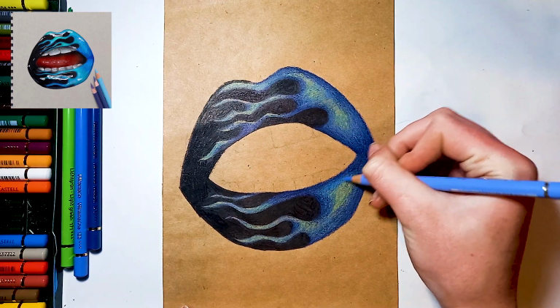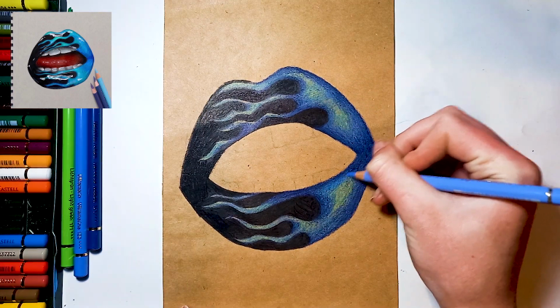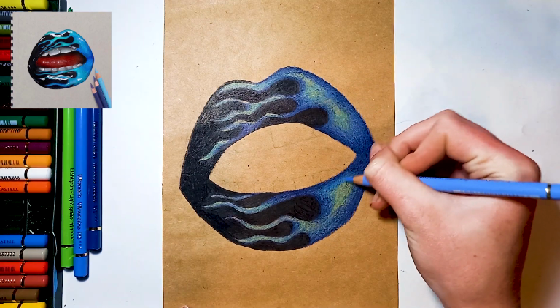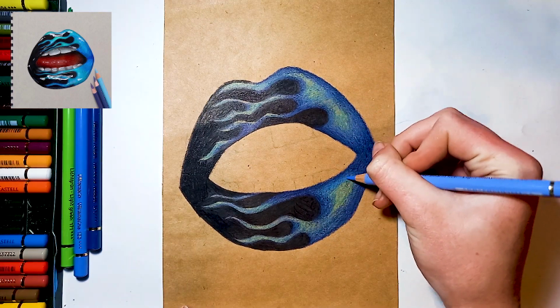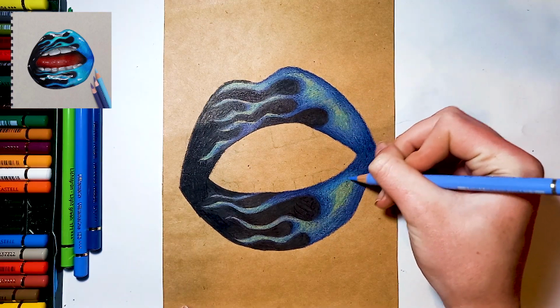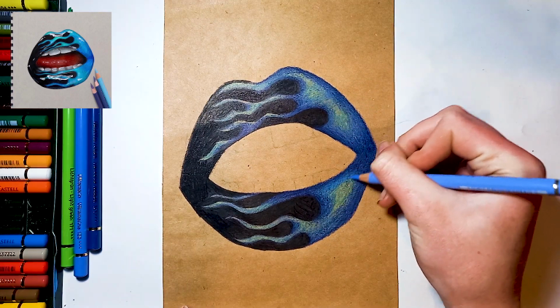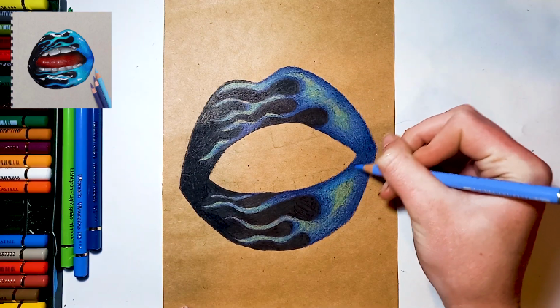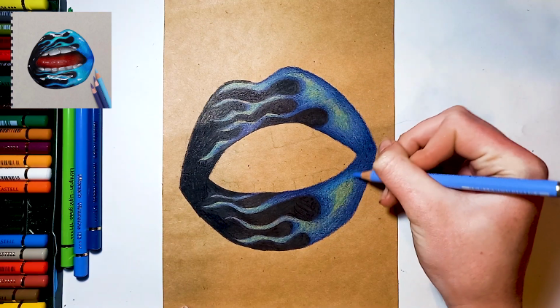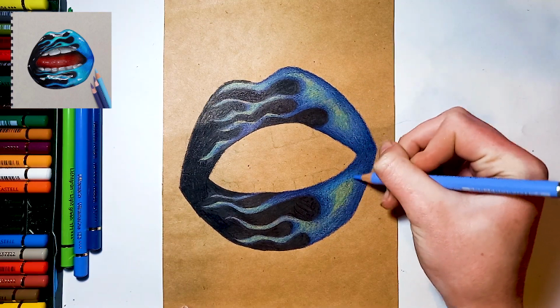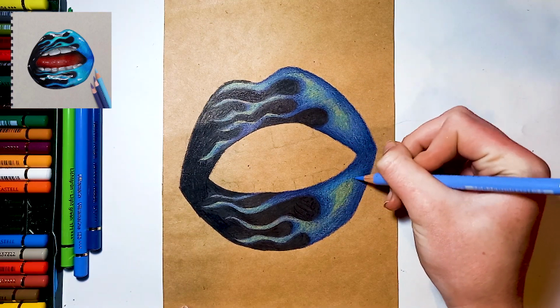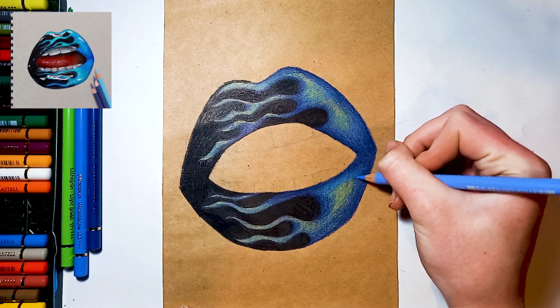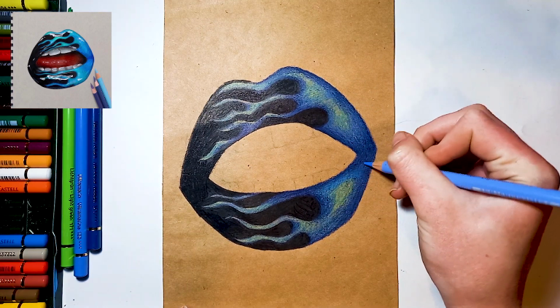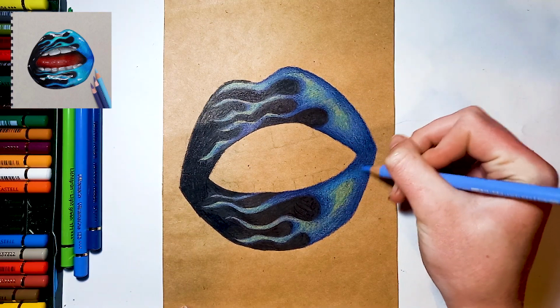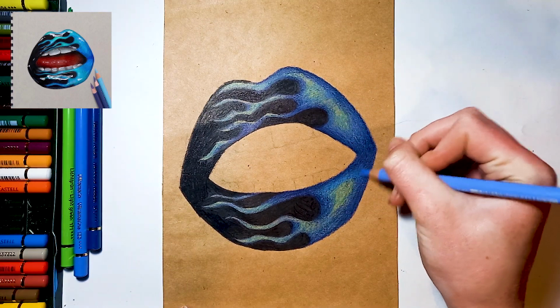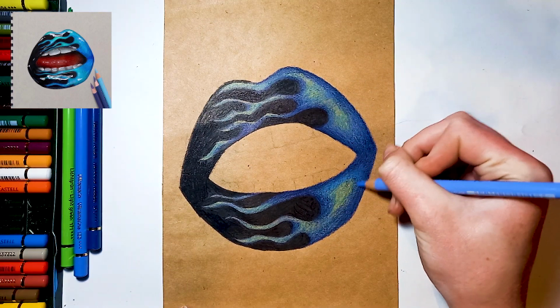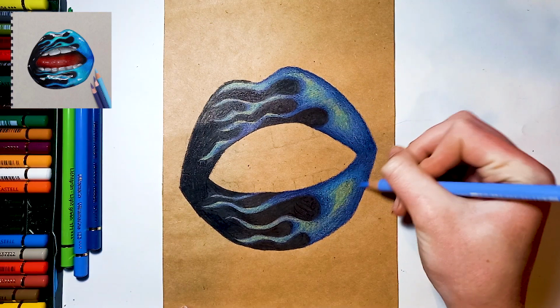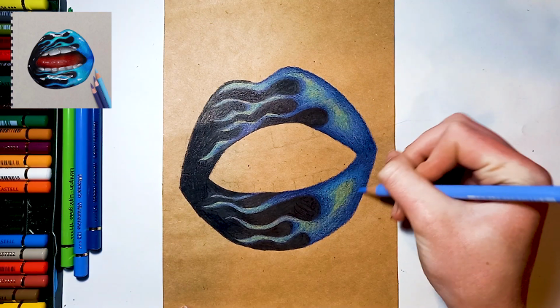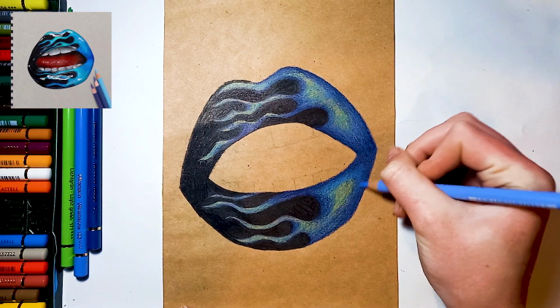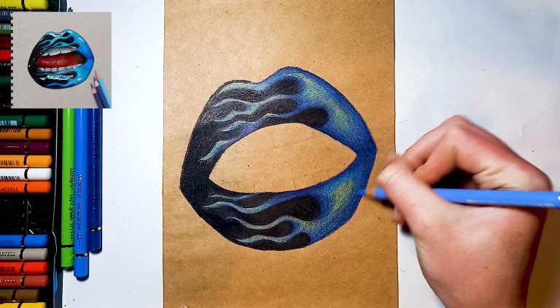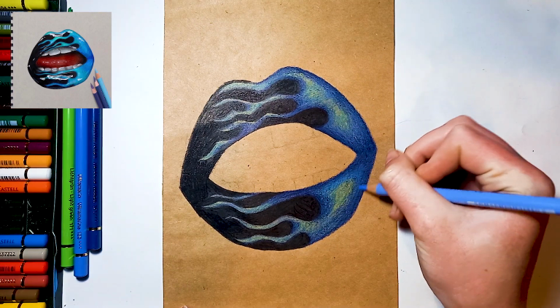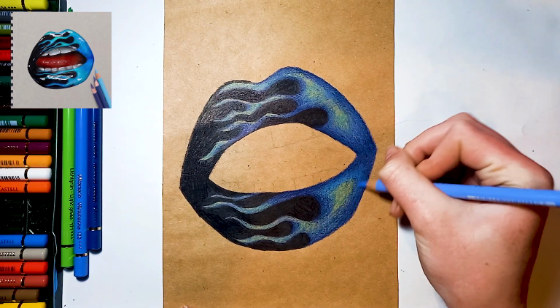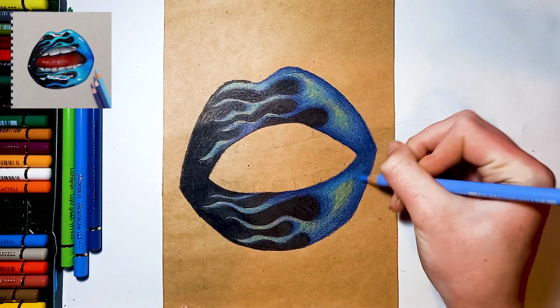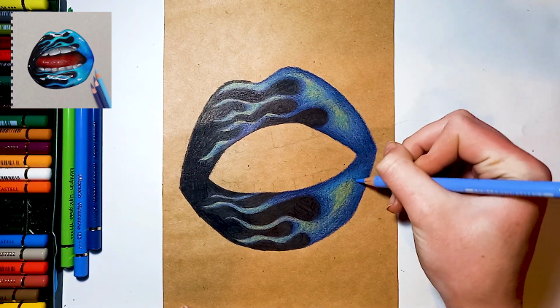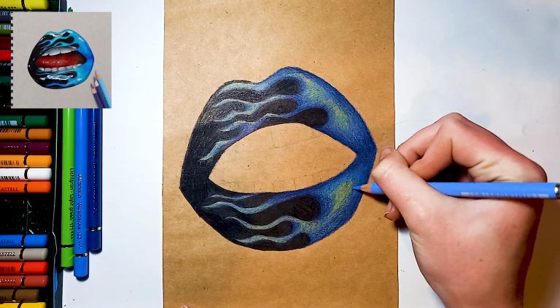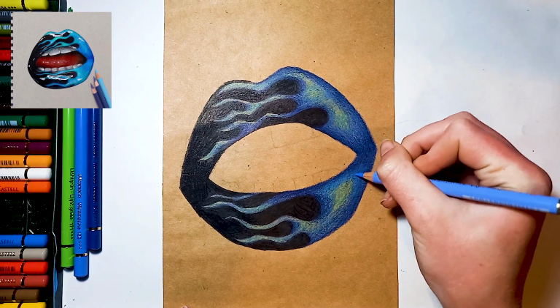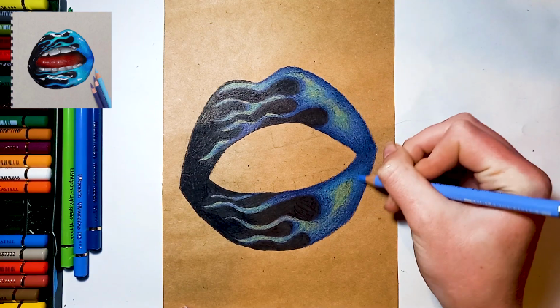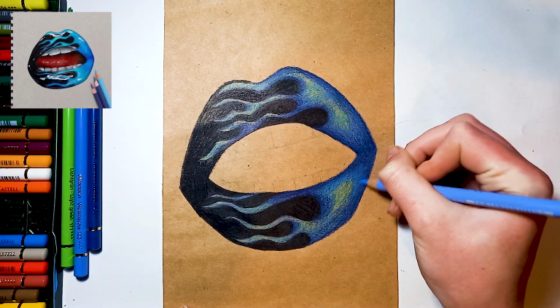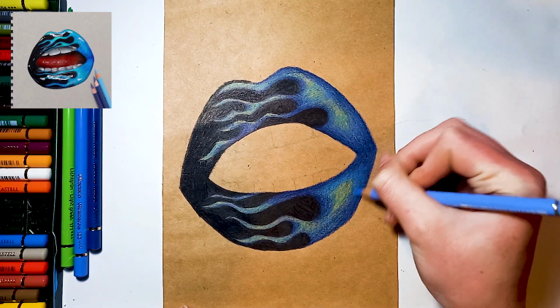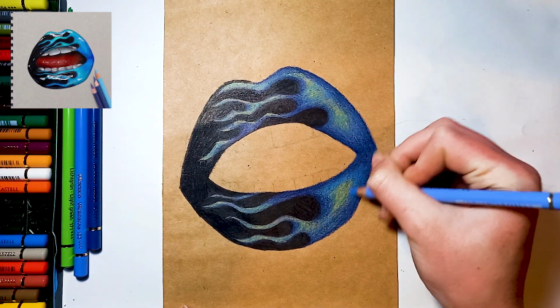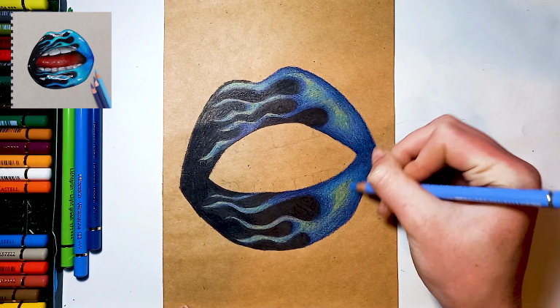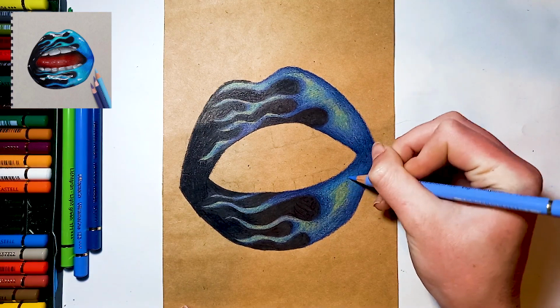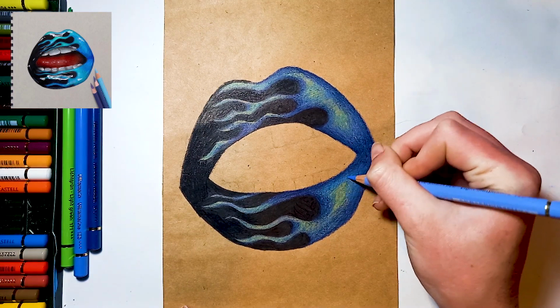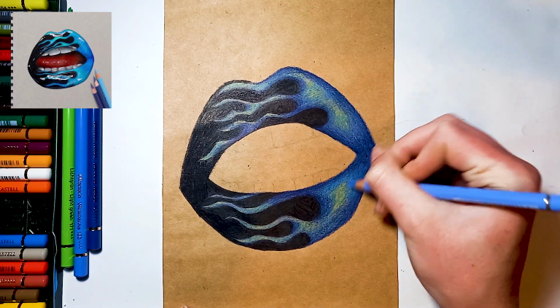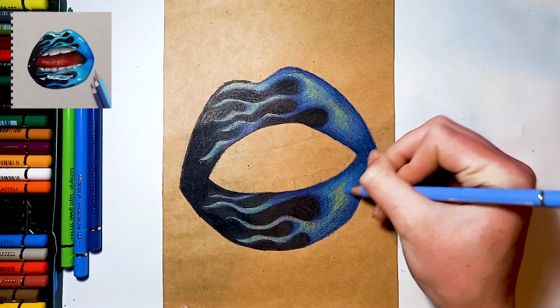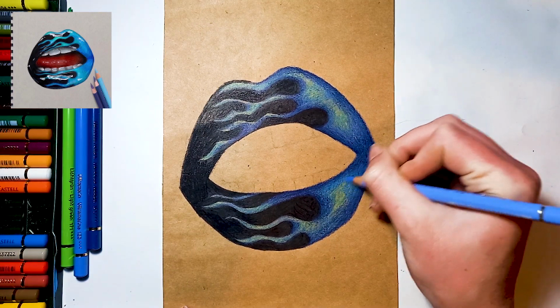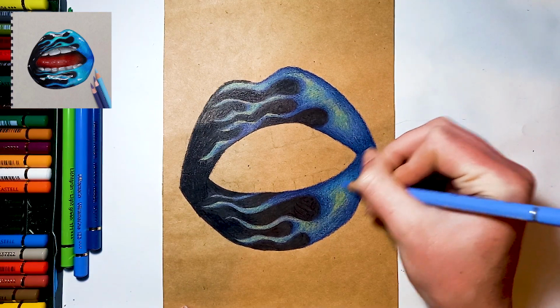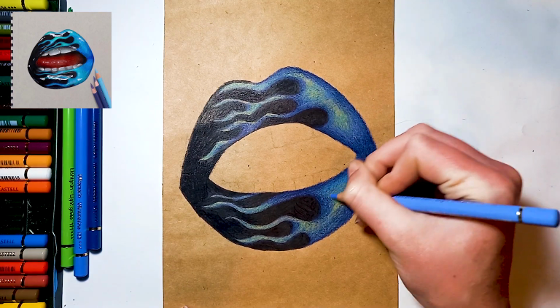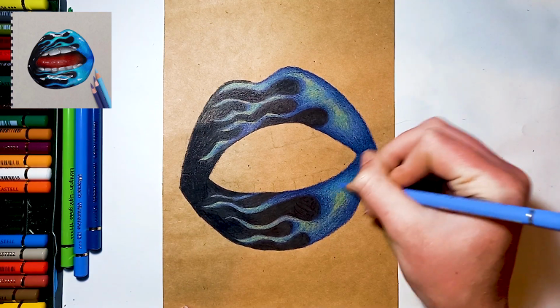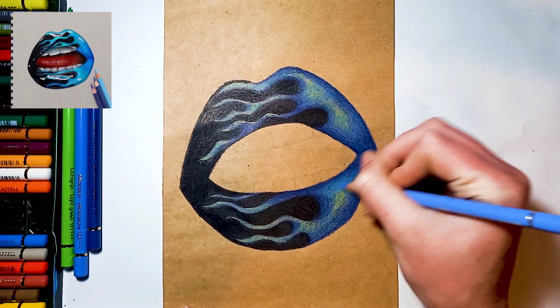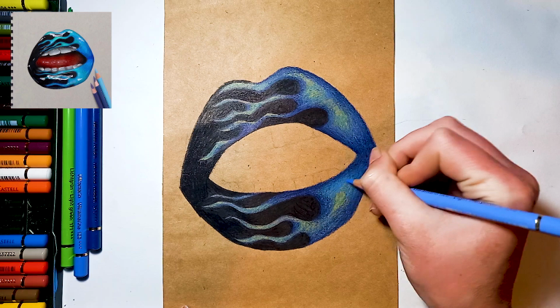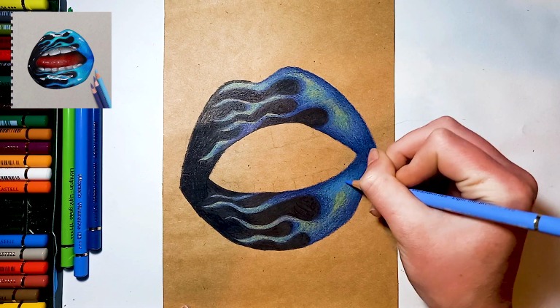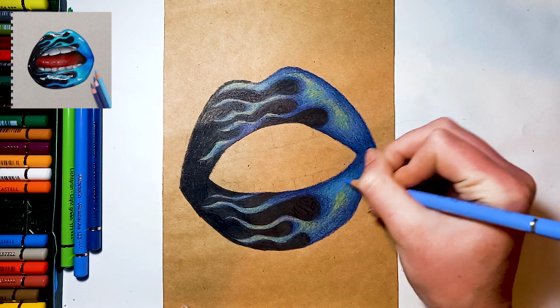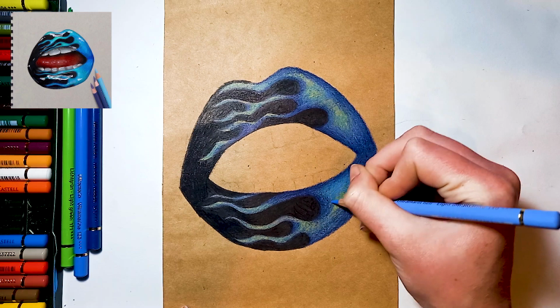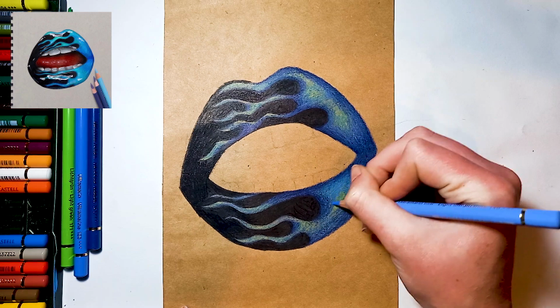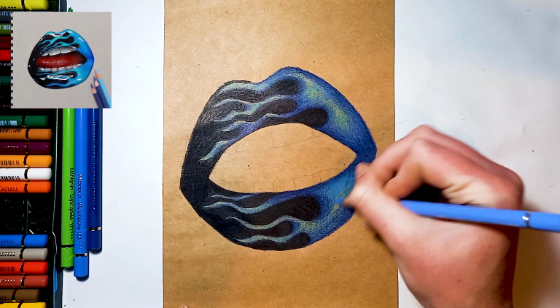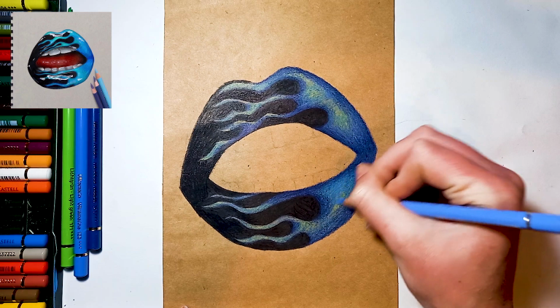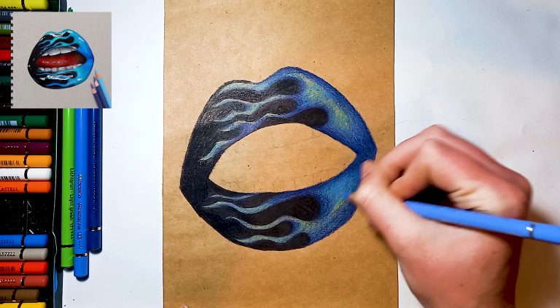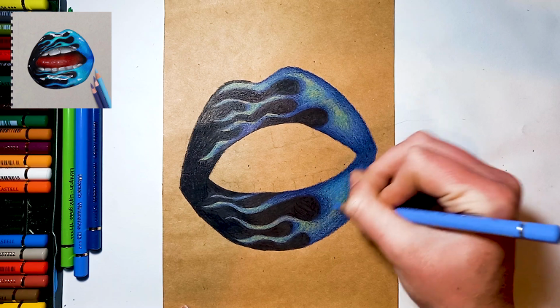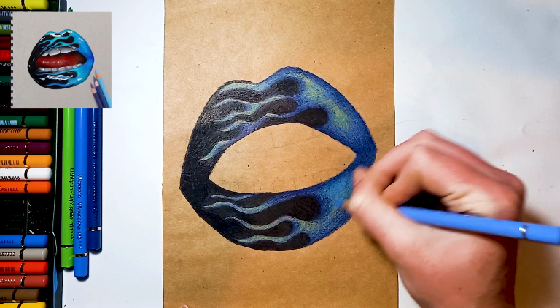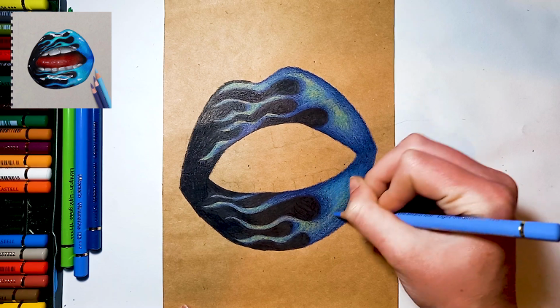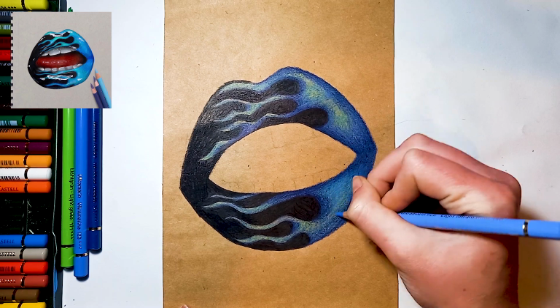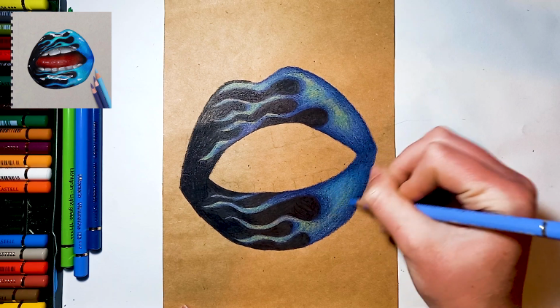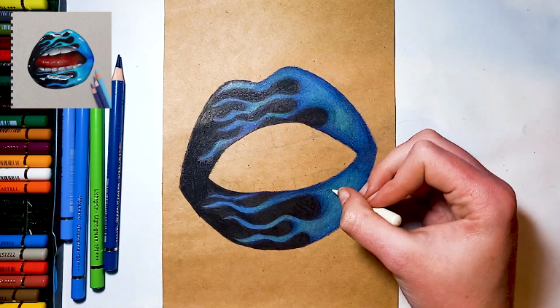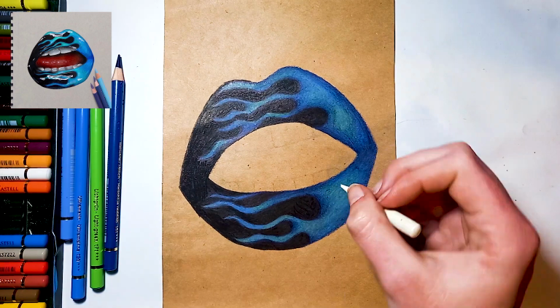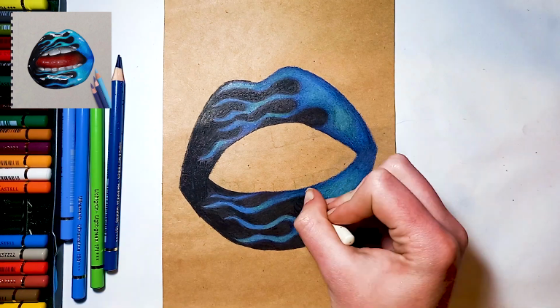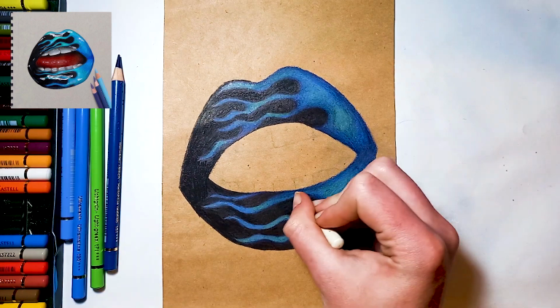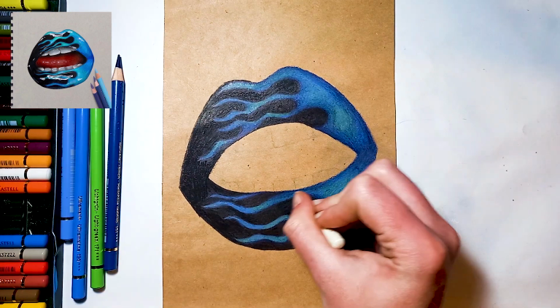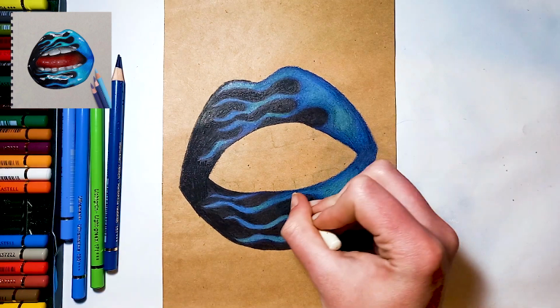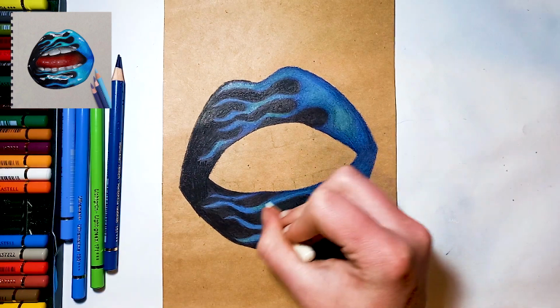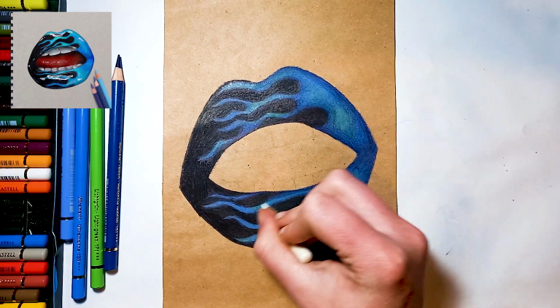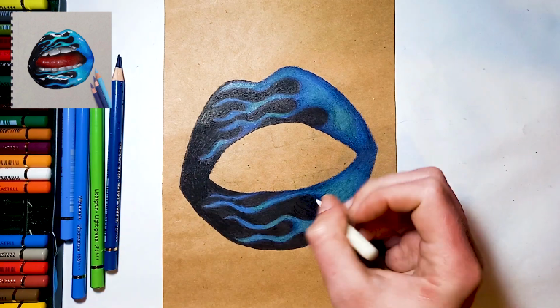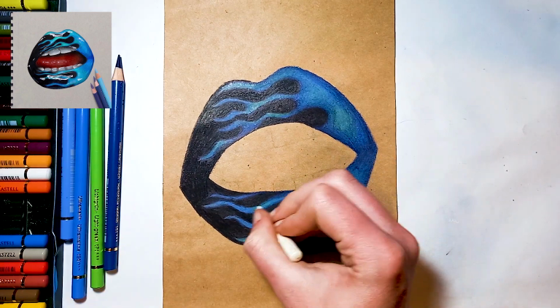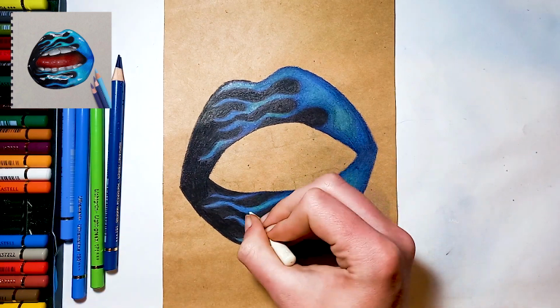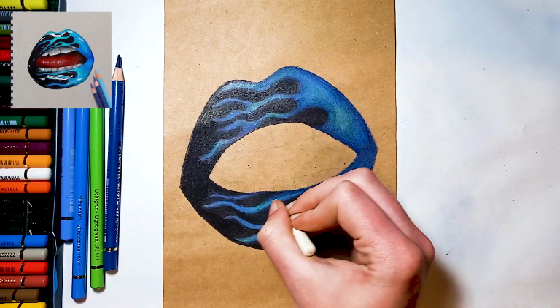Next, take your lightest blue and blend everything together. Finally, emphasize the lightest areas using a white colour pencil.